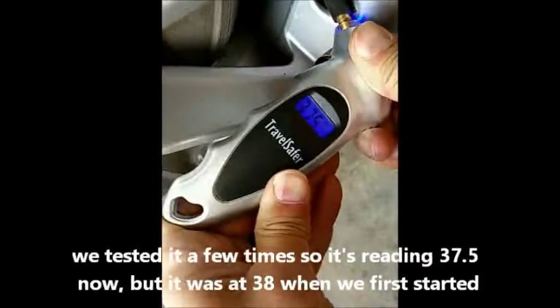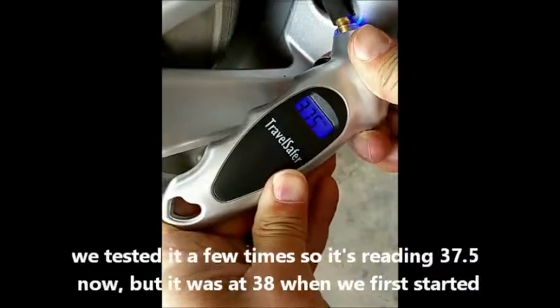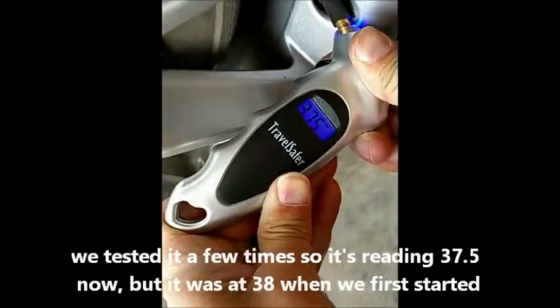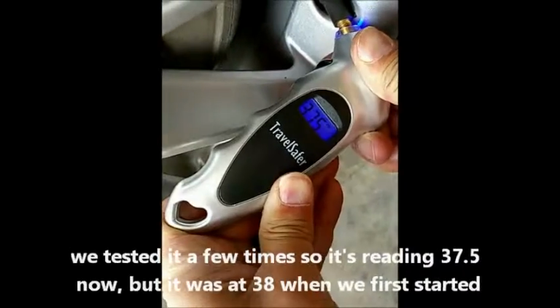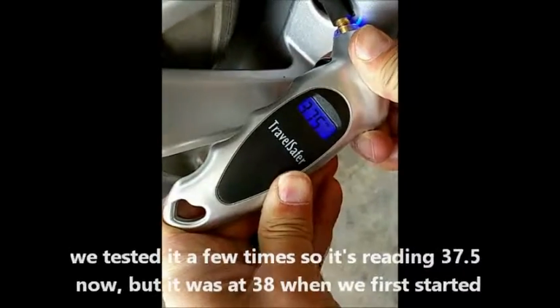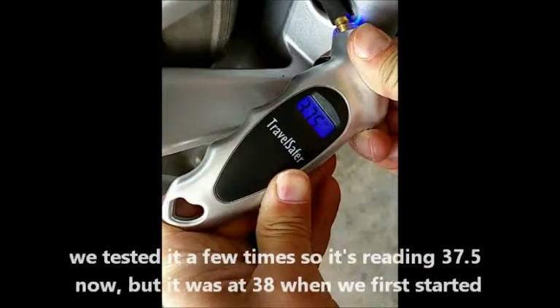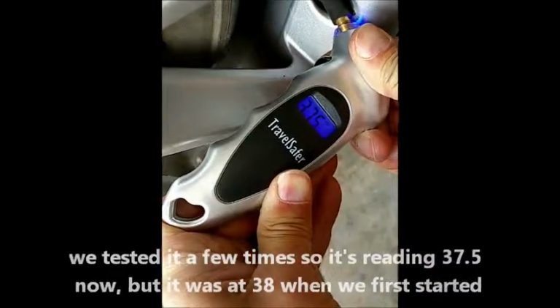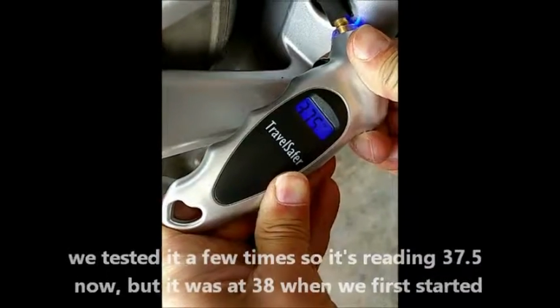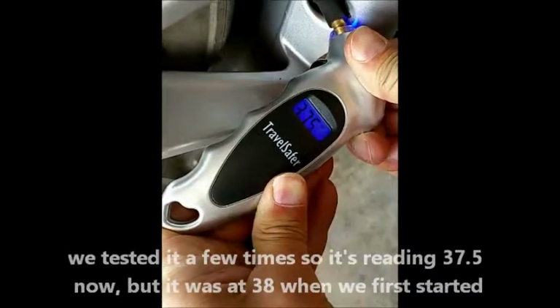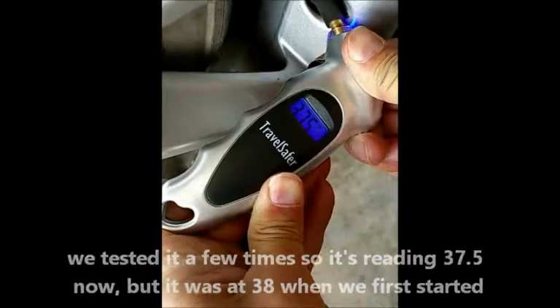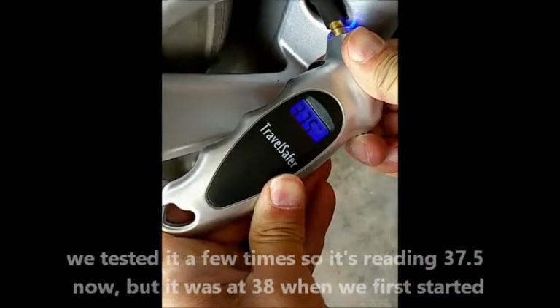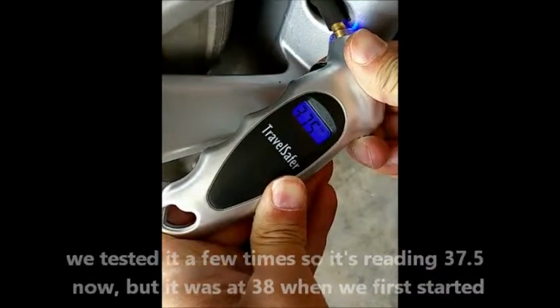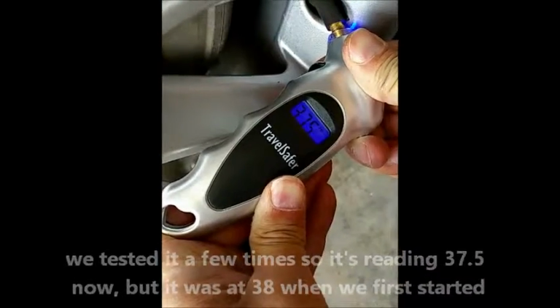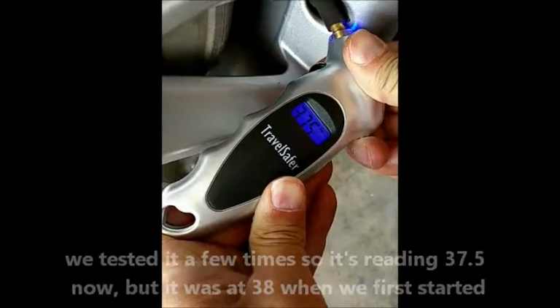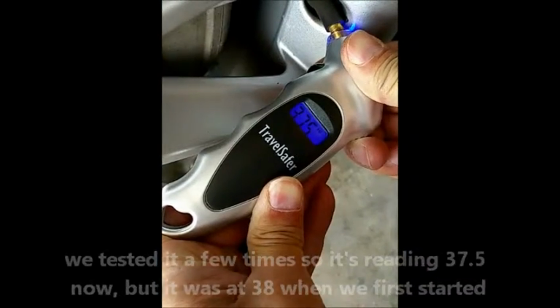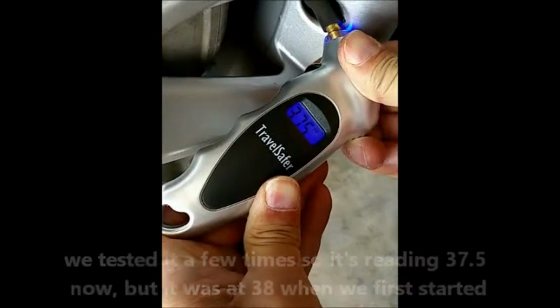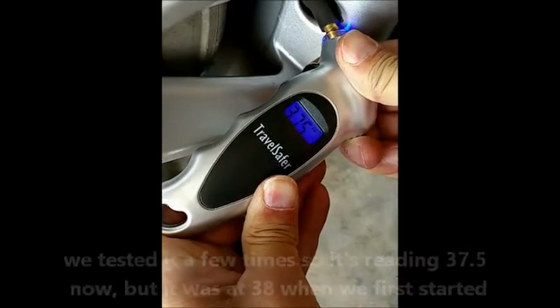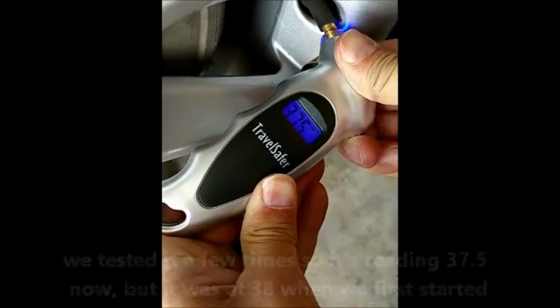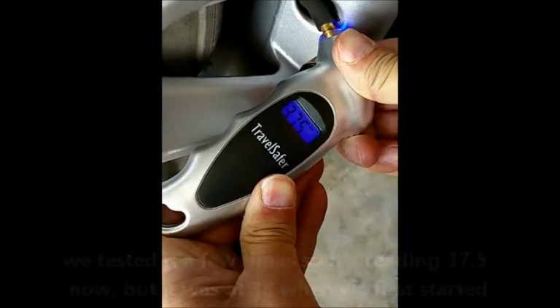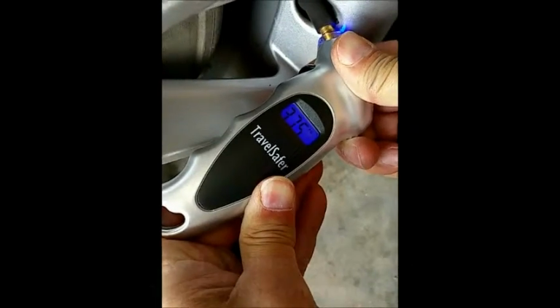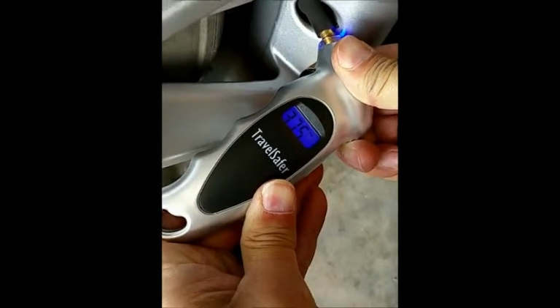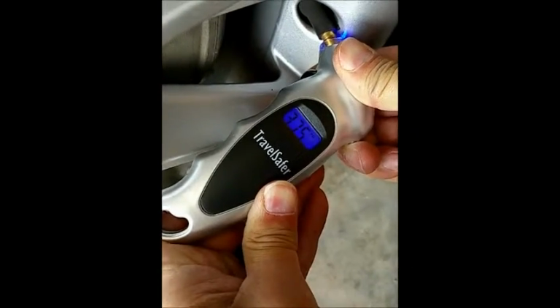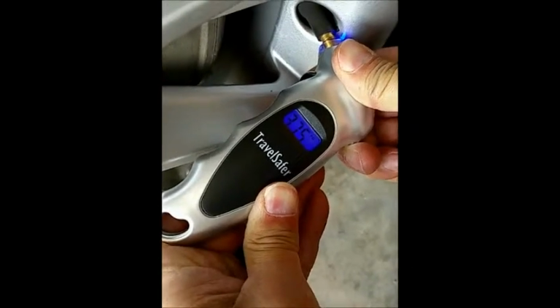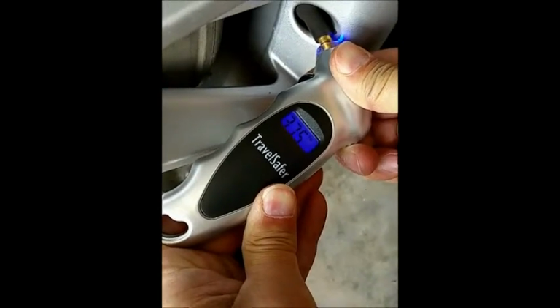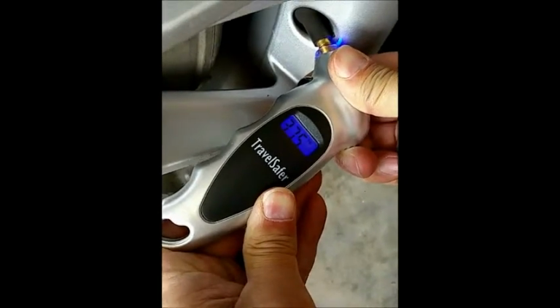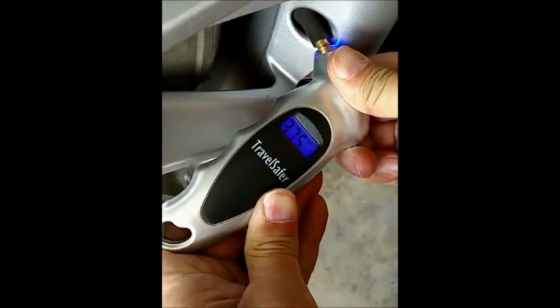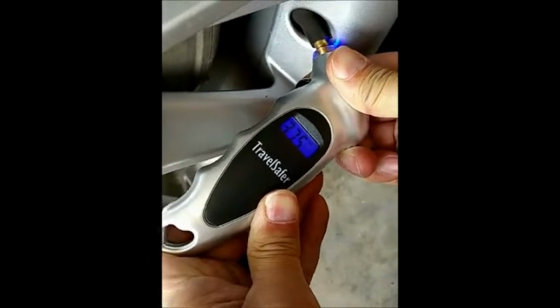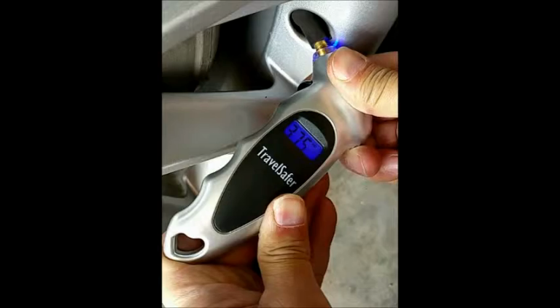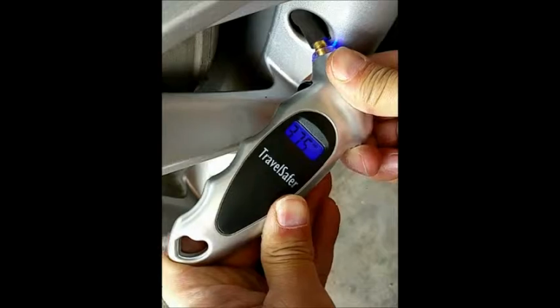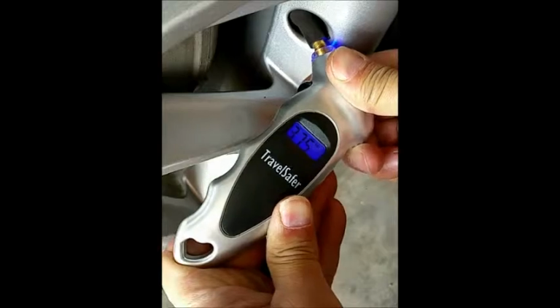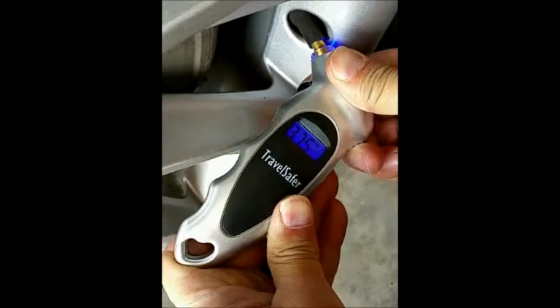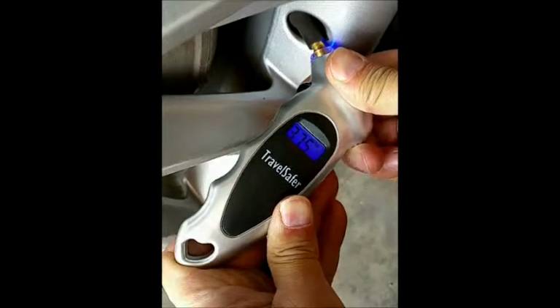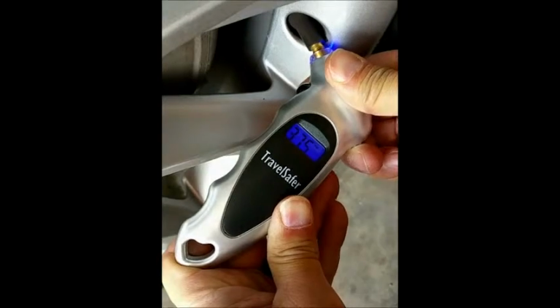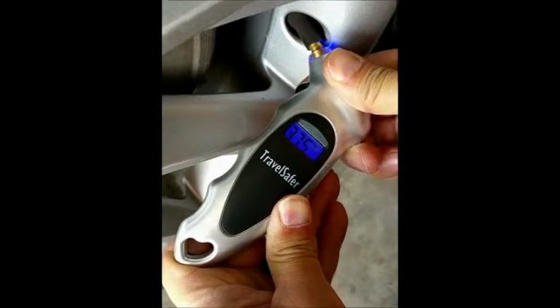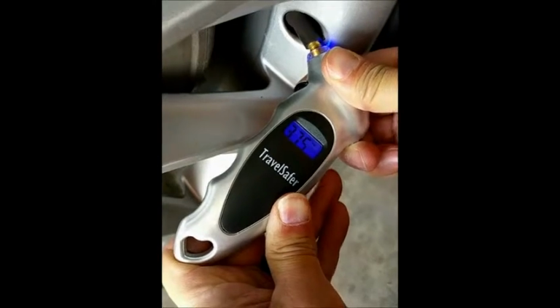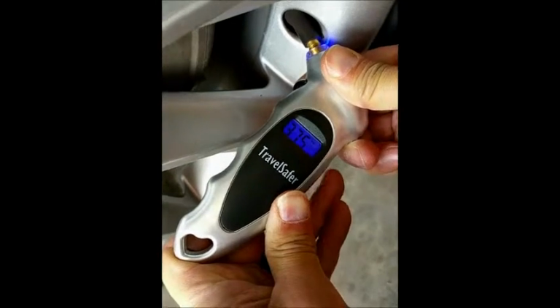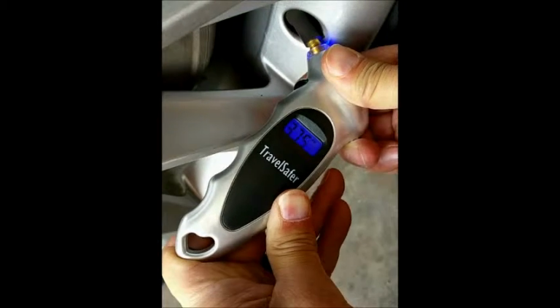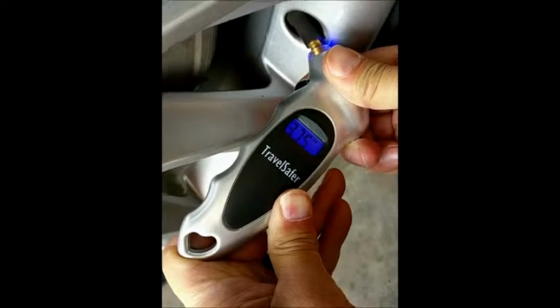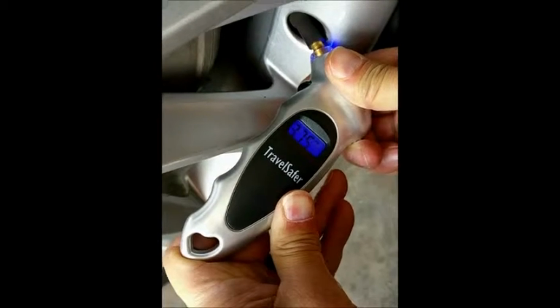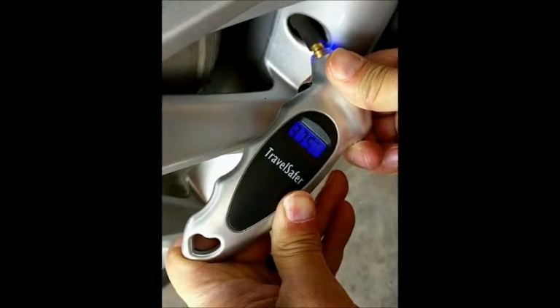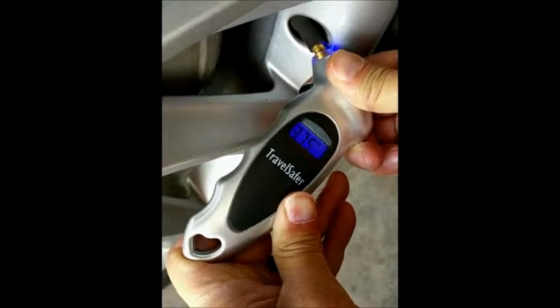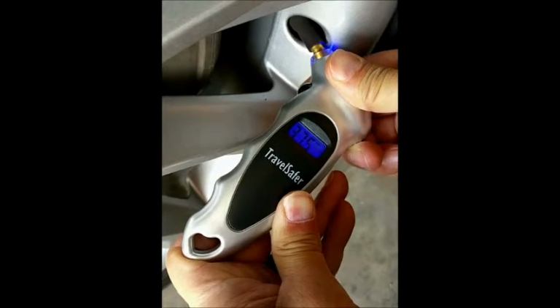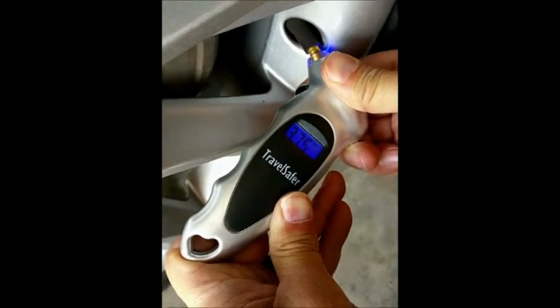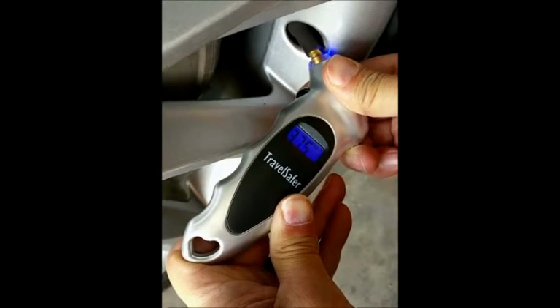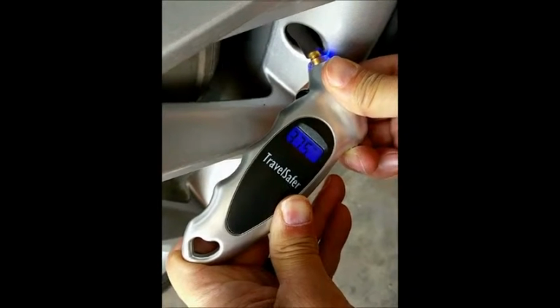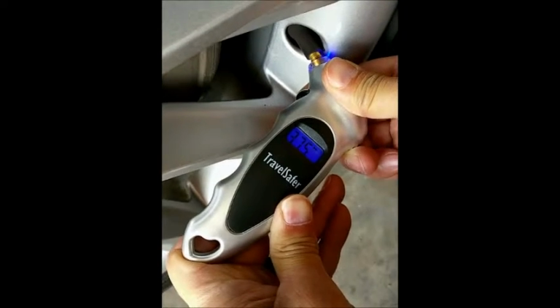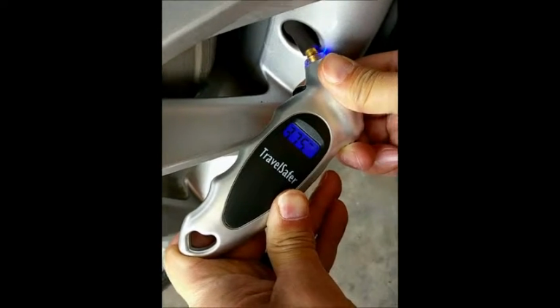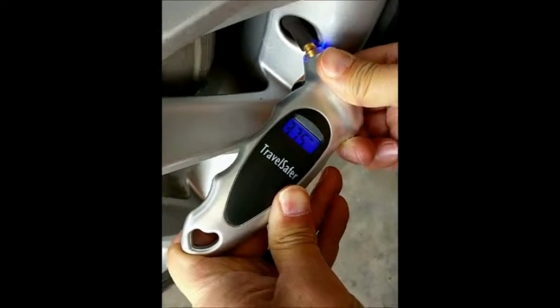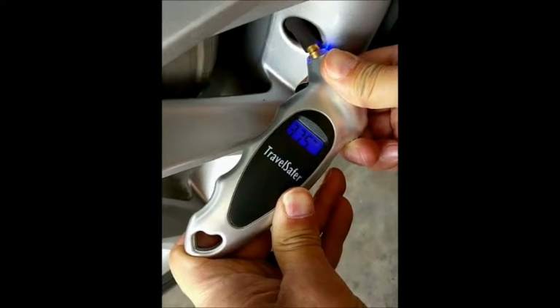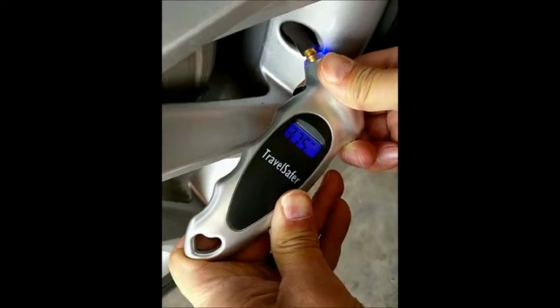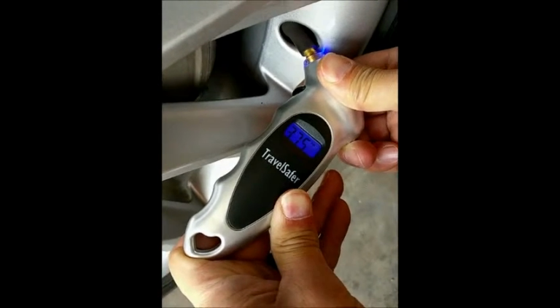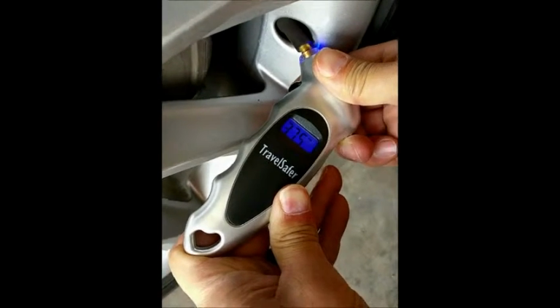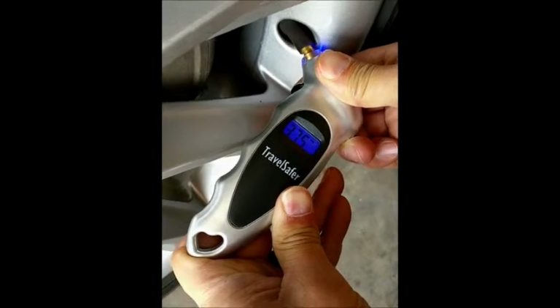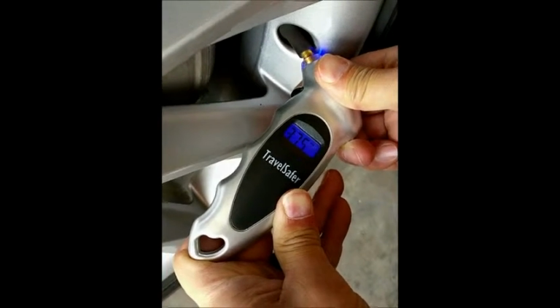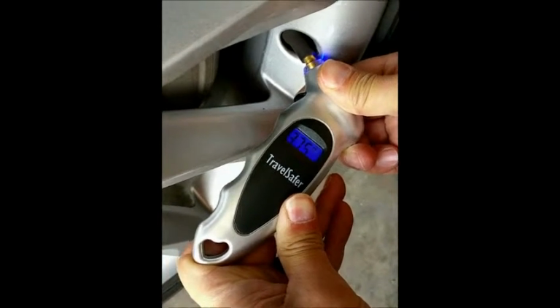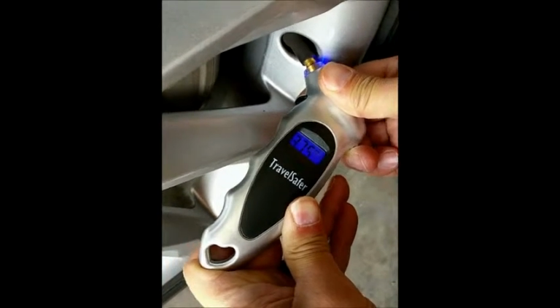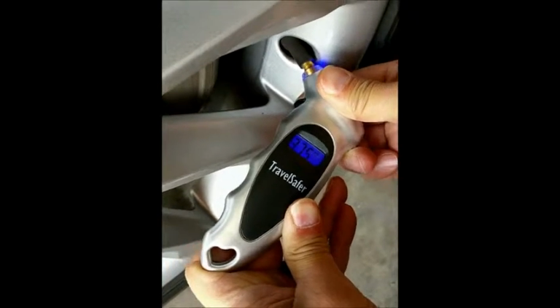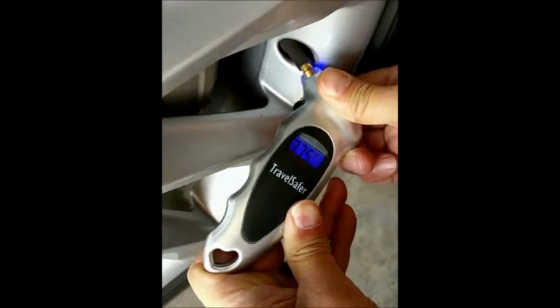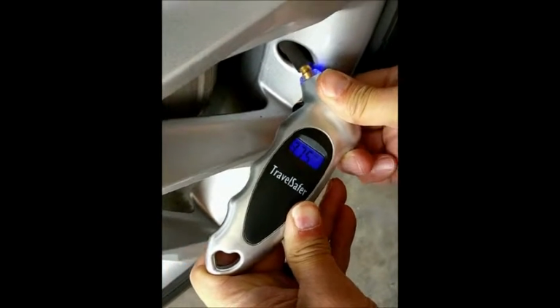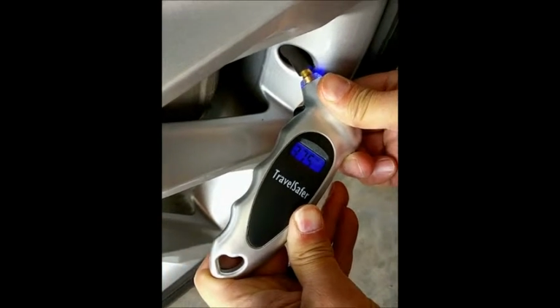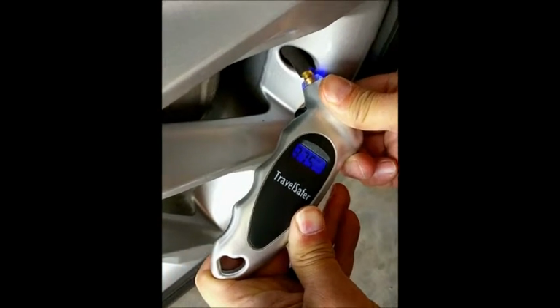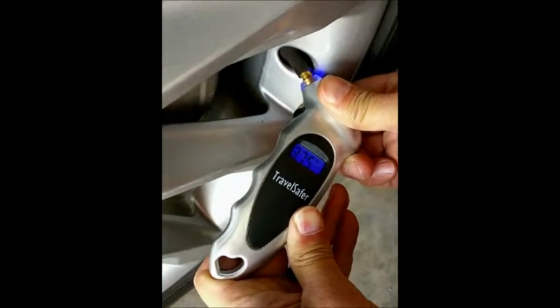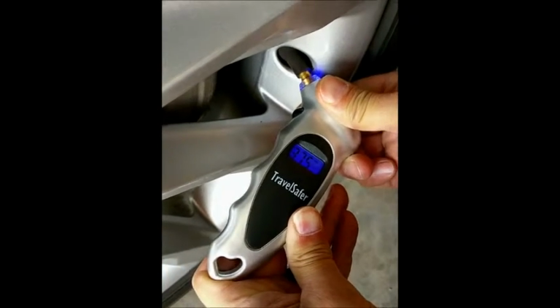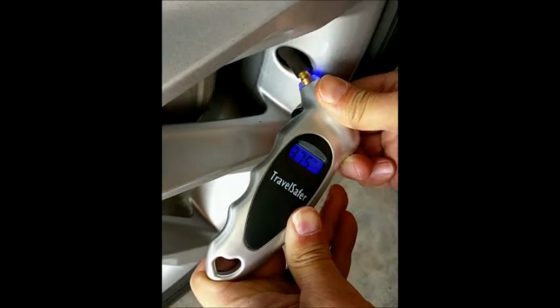A little bit of air is coming out, so we've tested a couple times. It's reading at 37 and a half. It was 38, but some air came out.